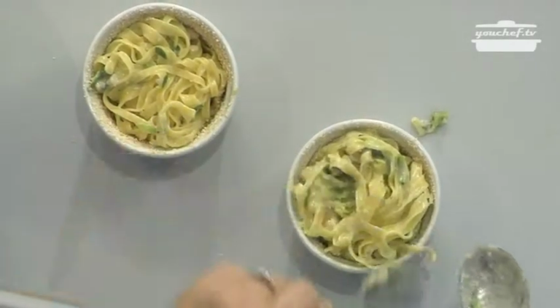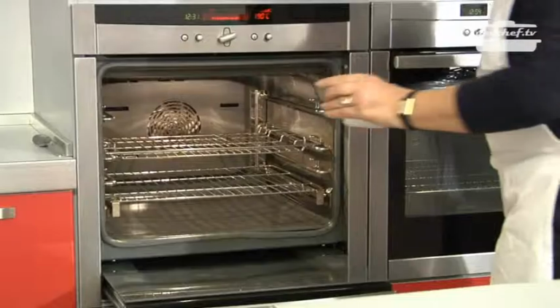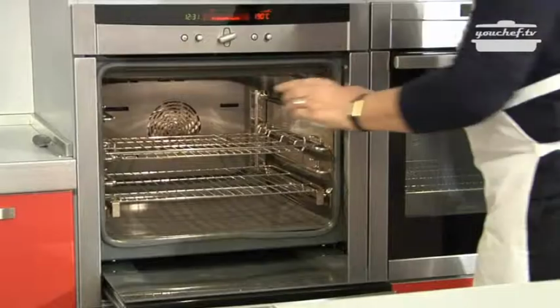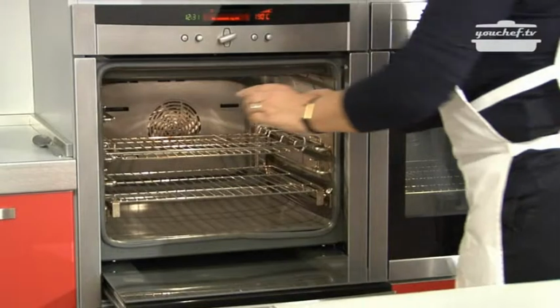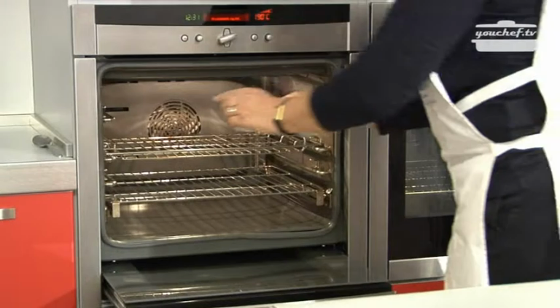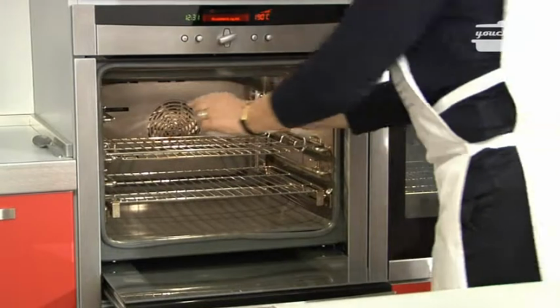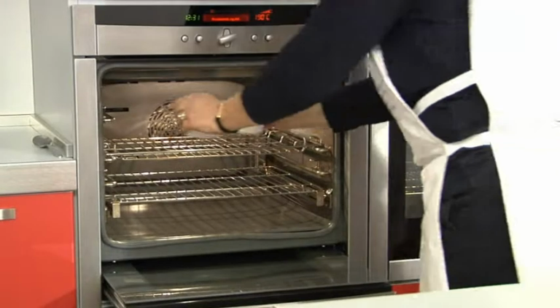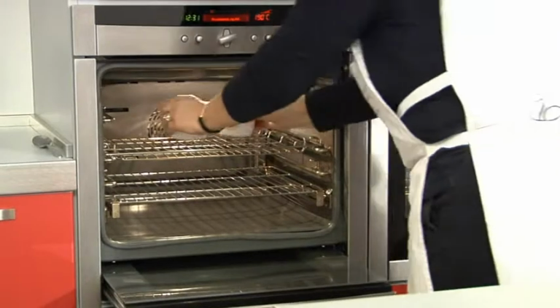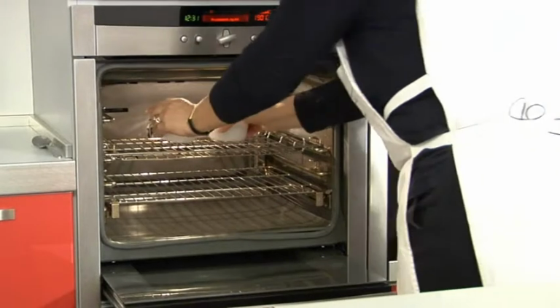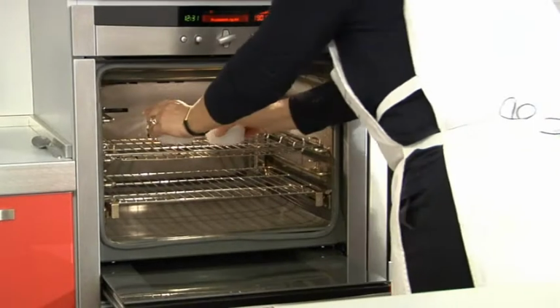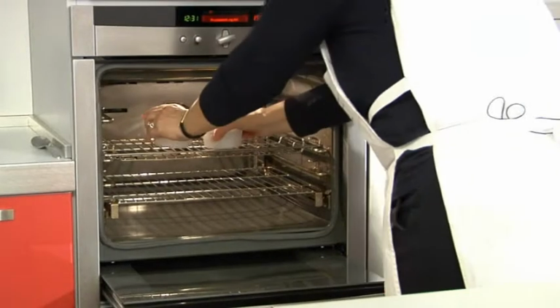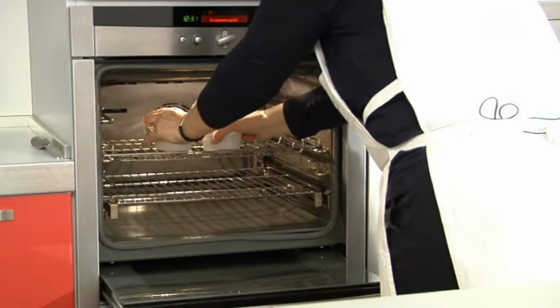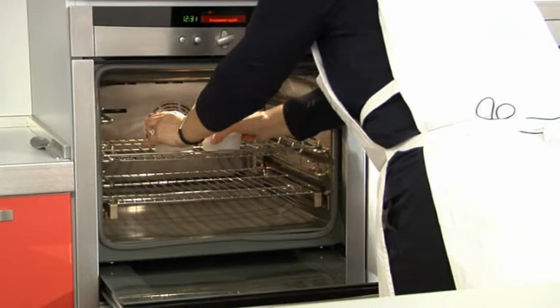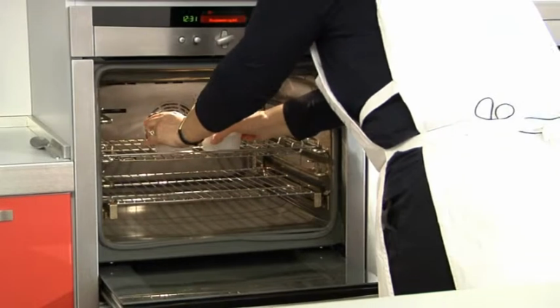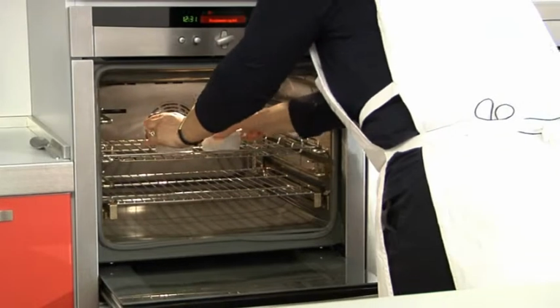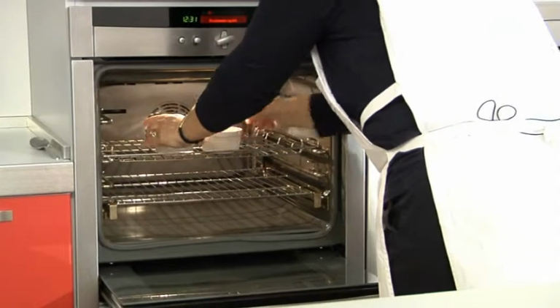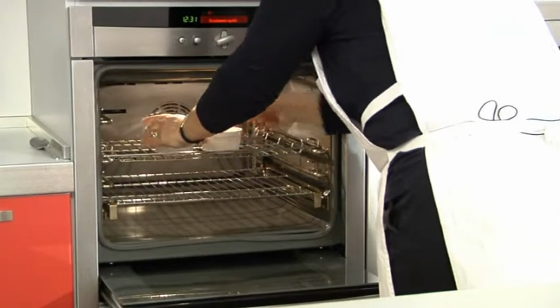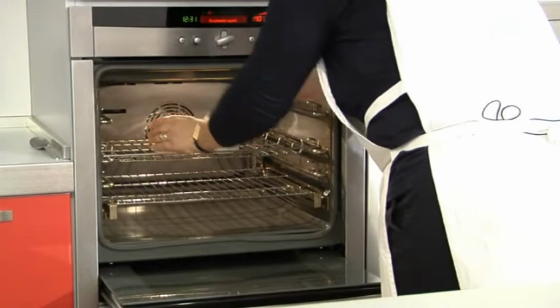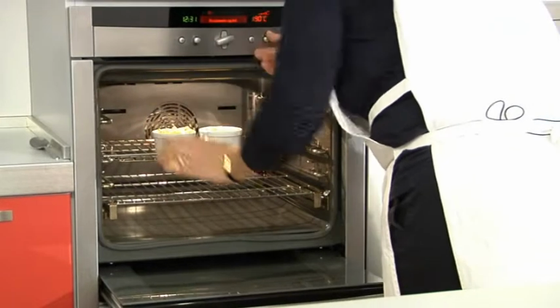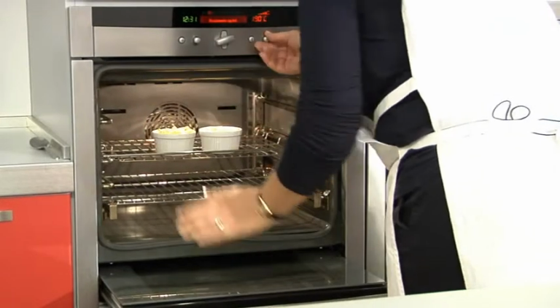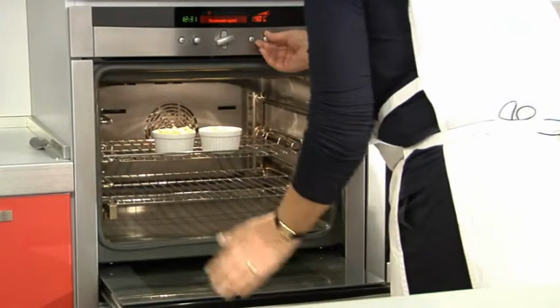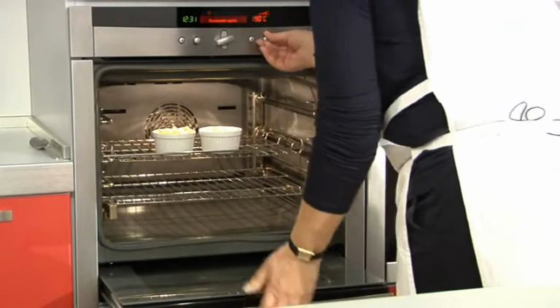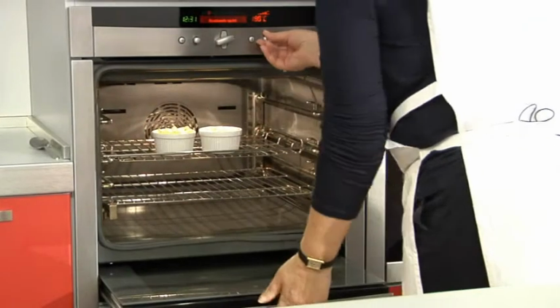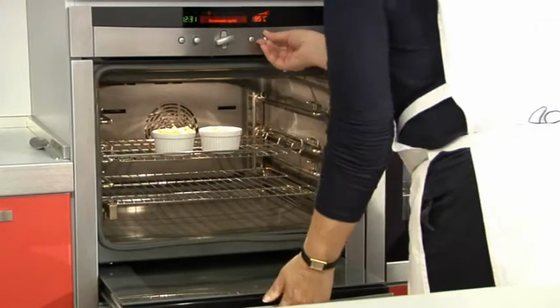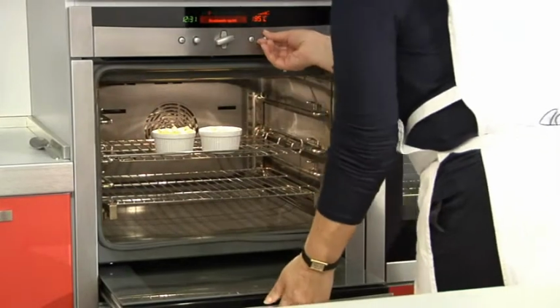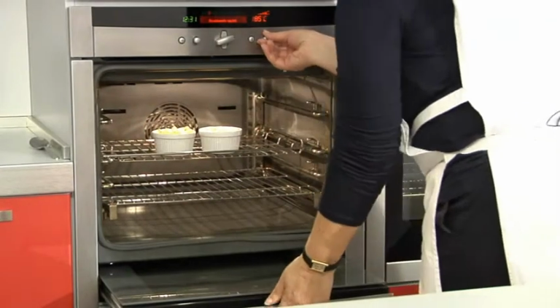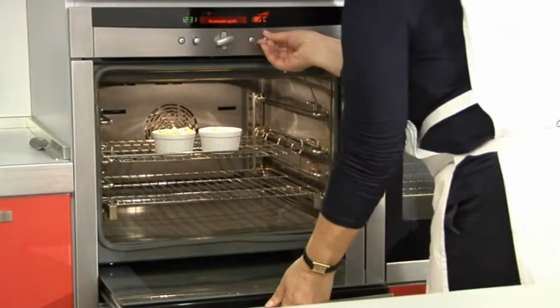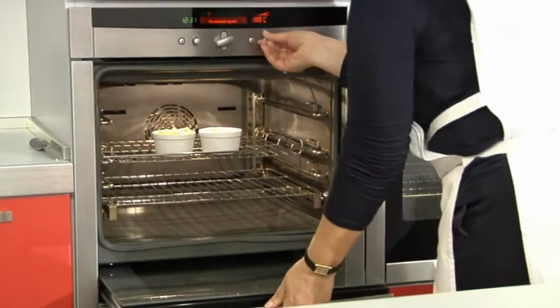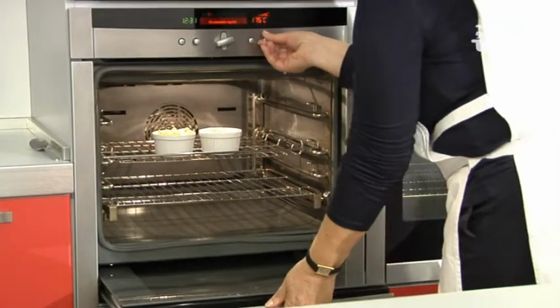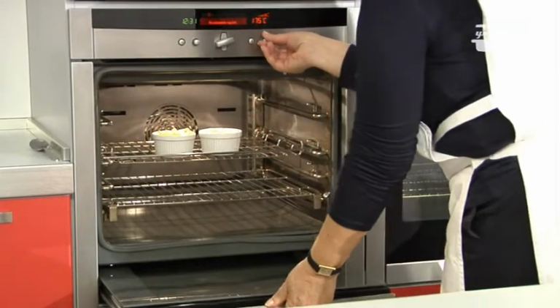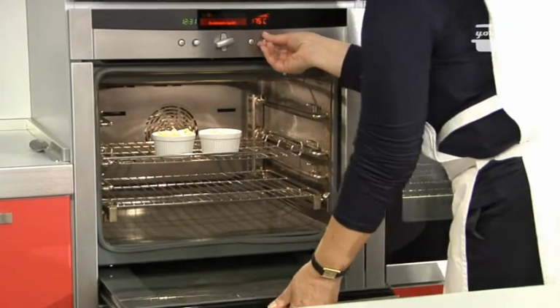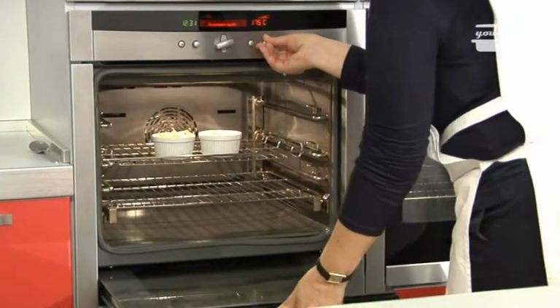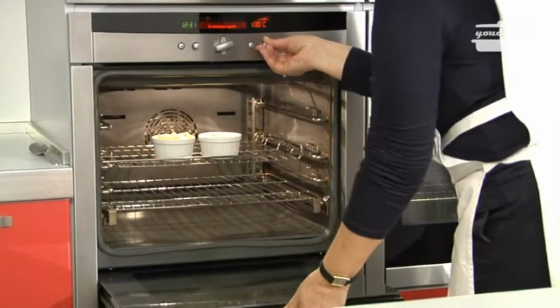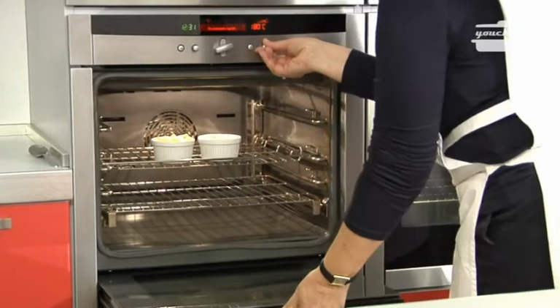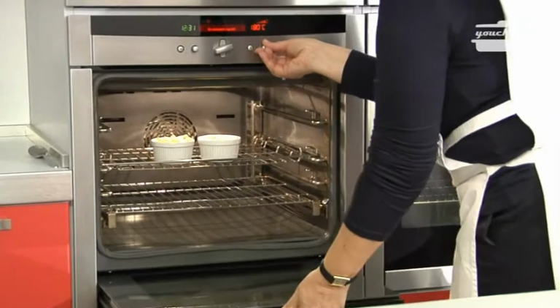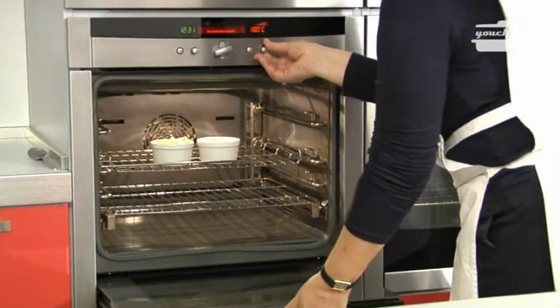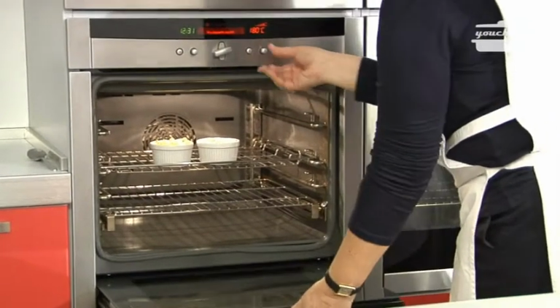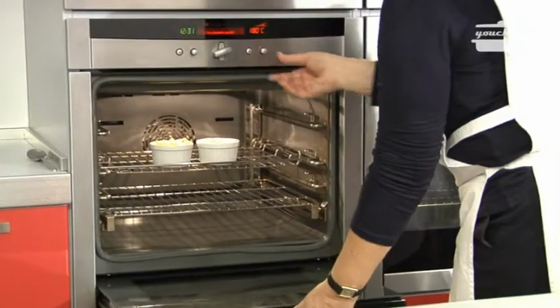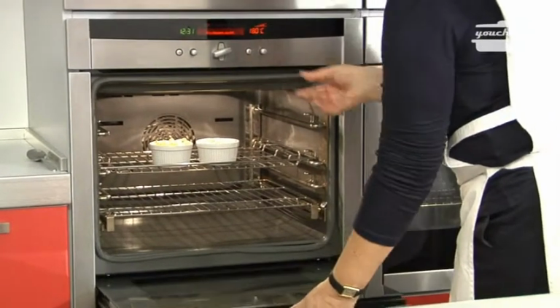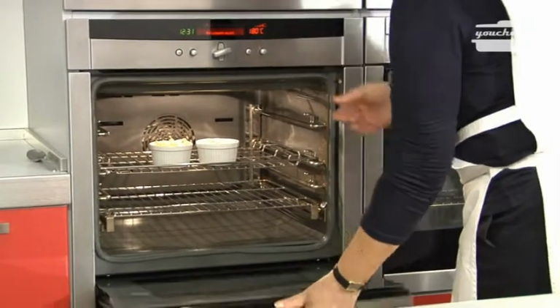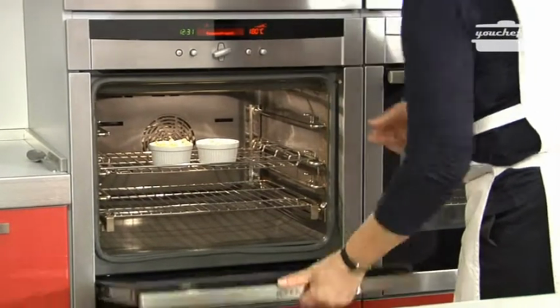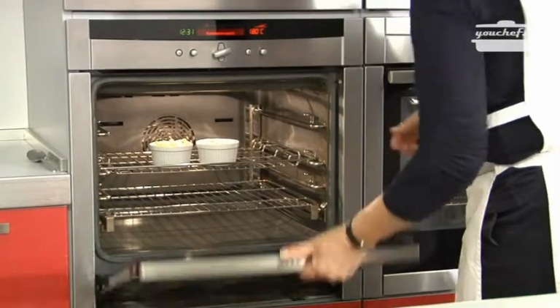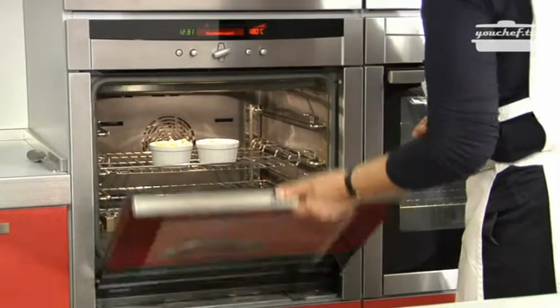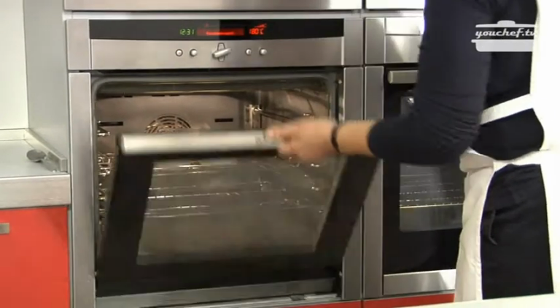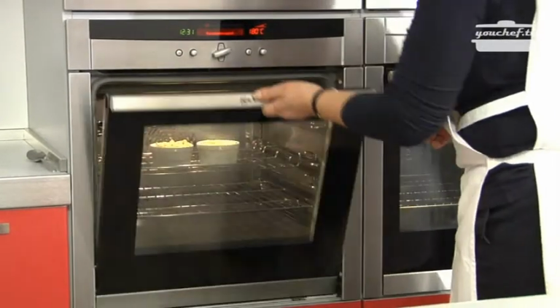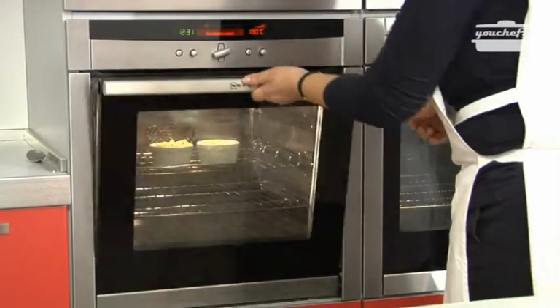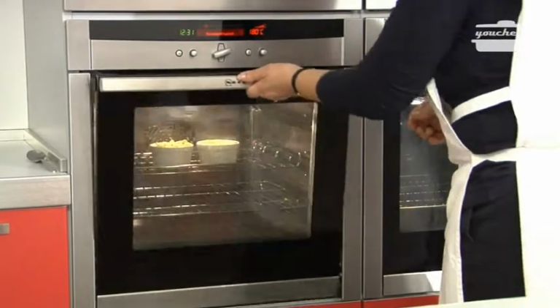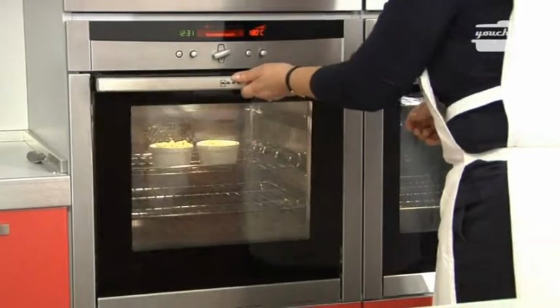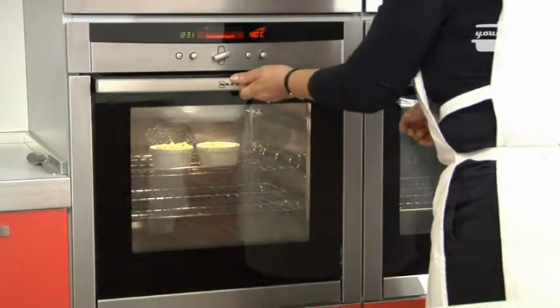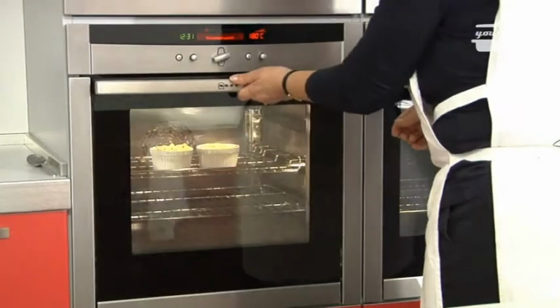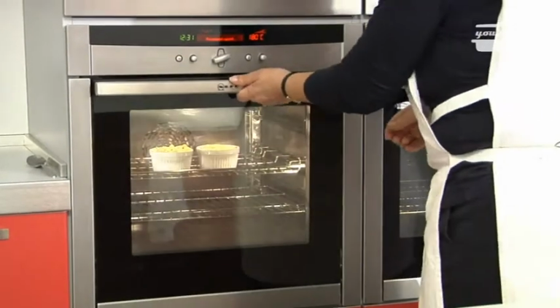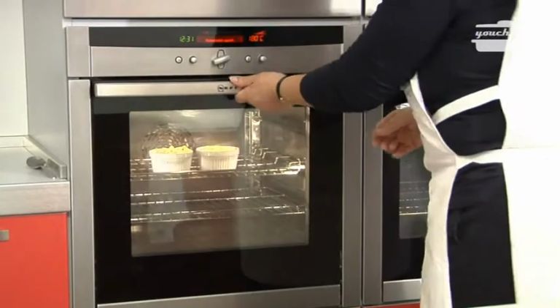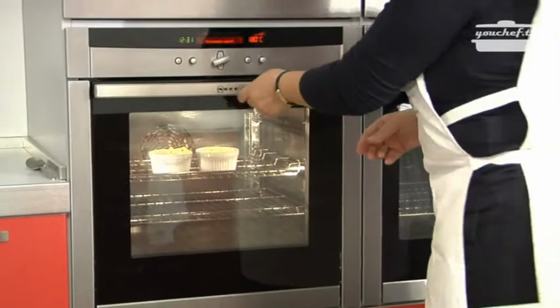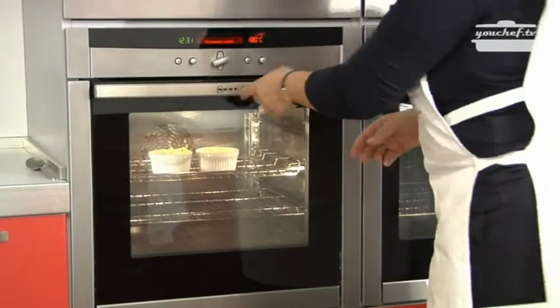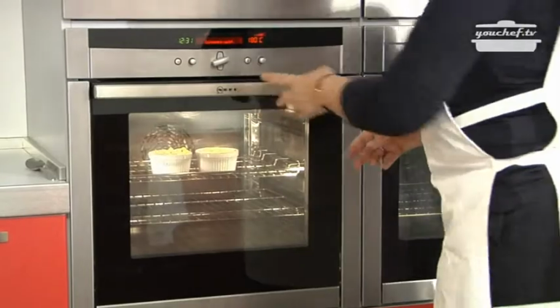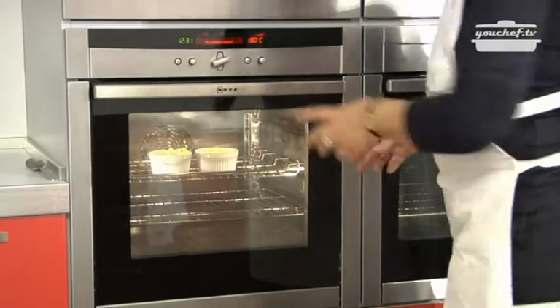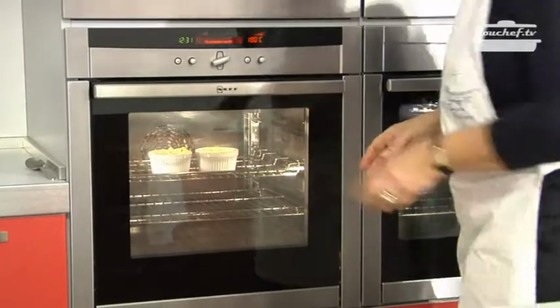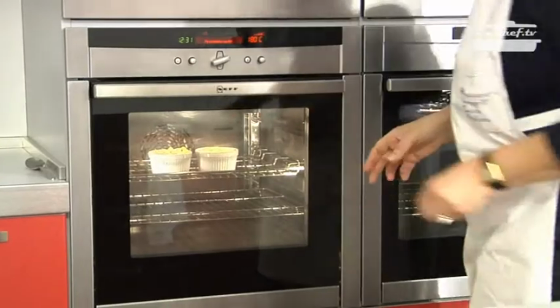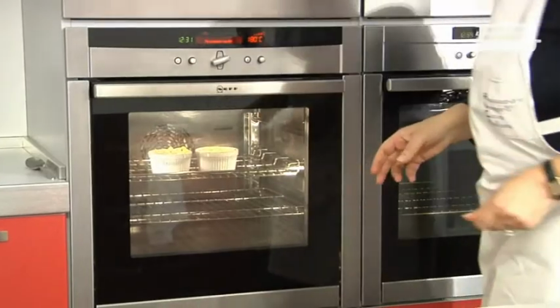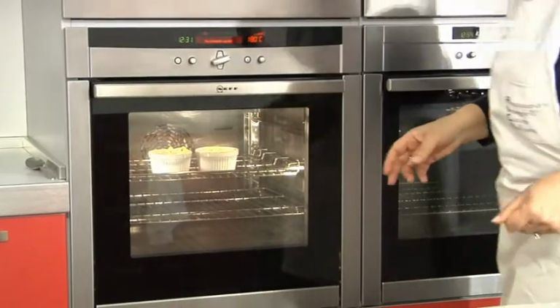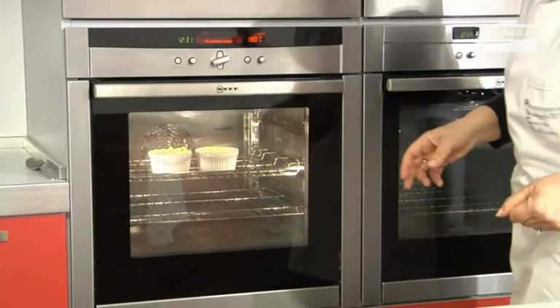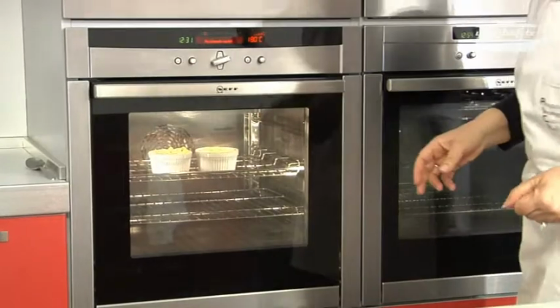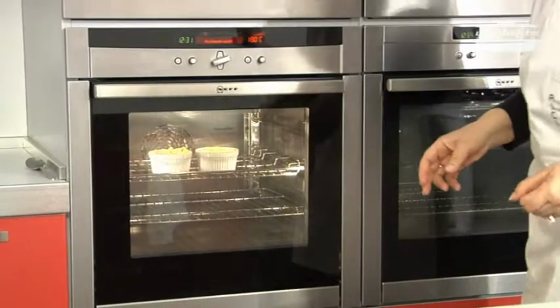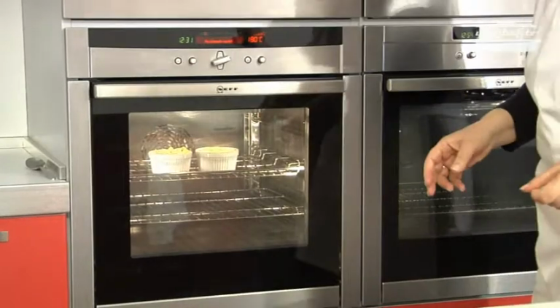Put them in the oven at 180 Celsius degrees for 15 minutes until they are golden.